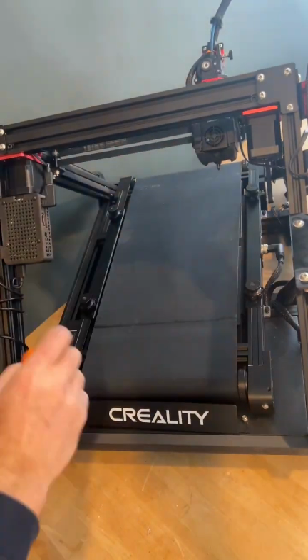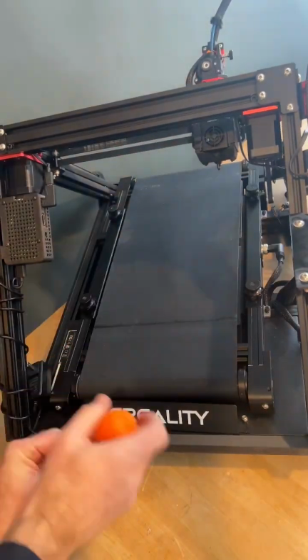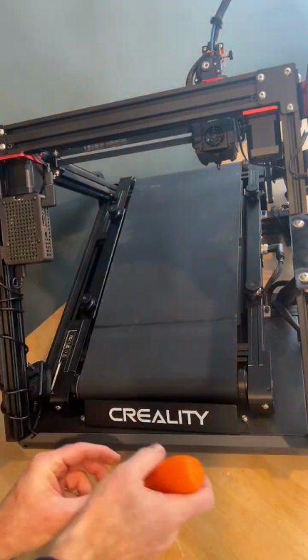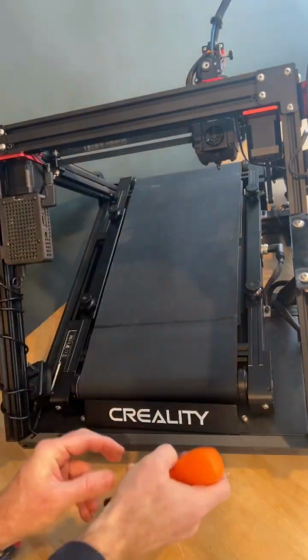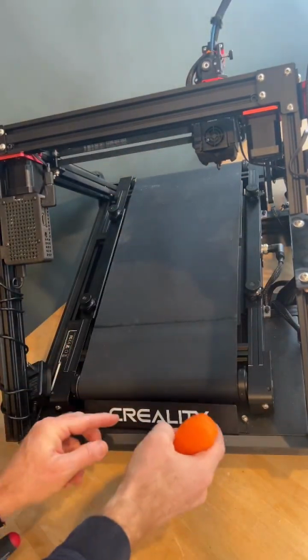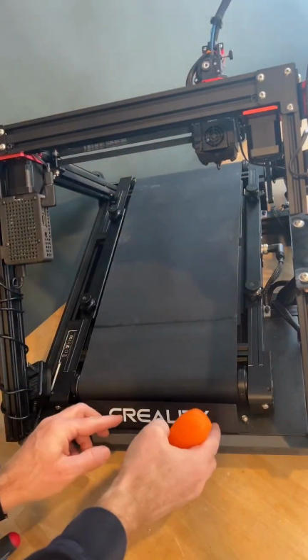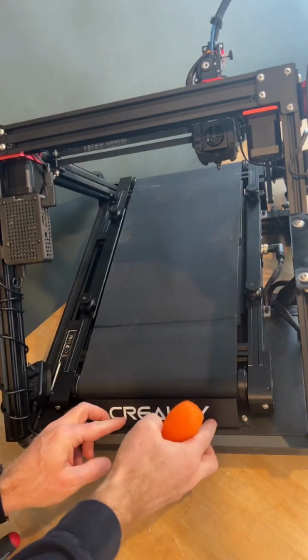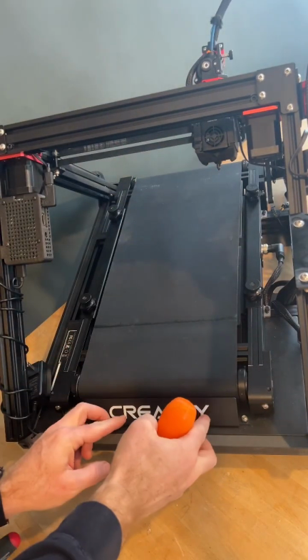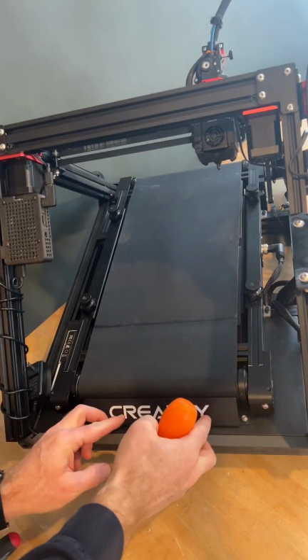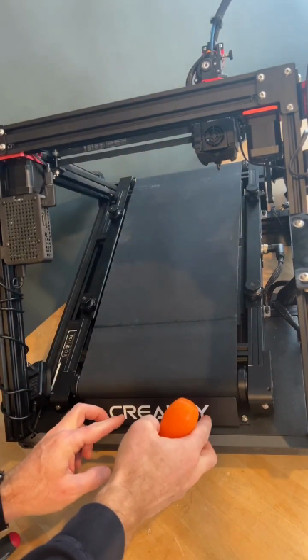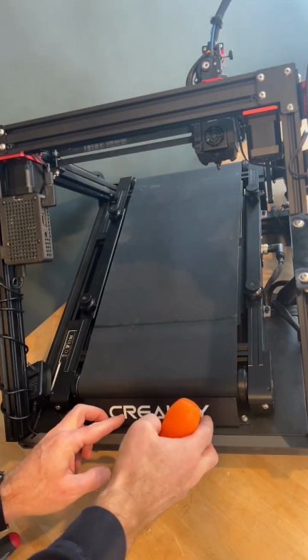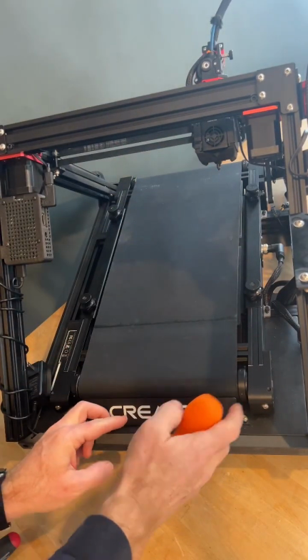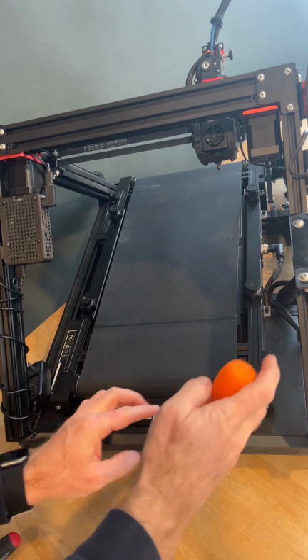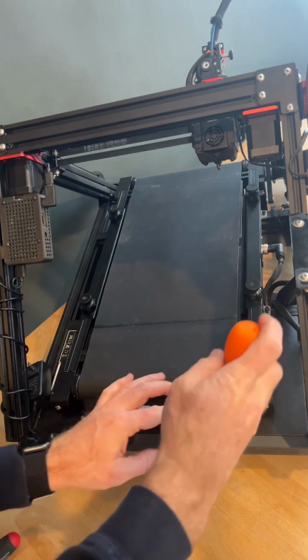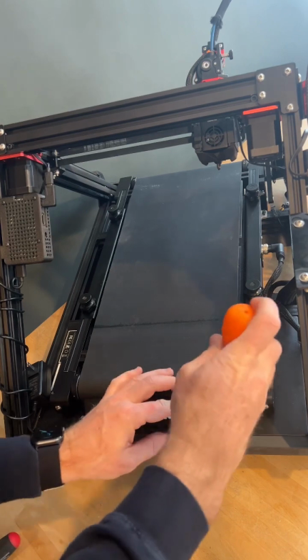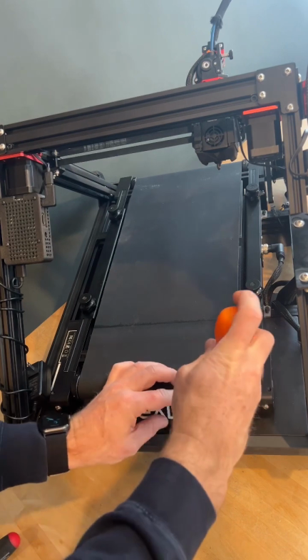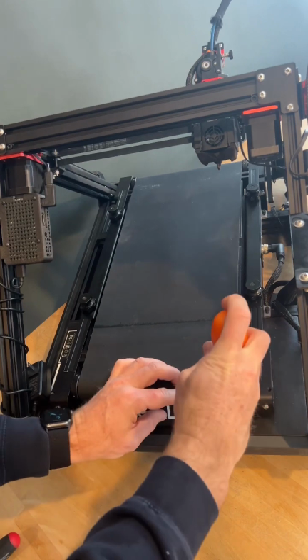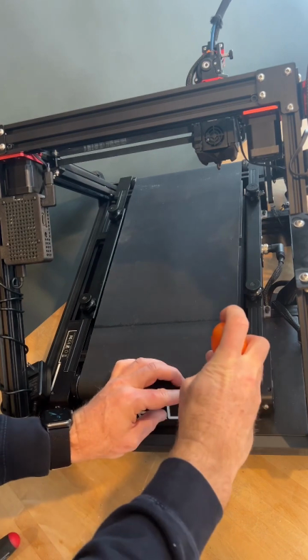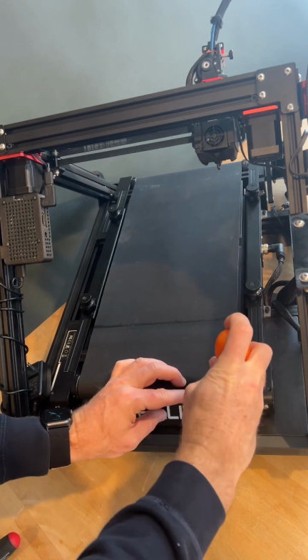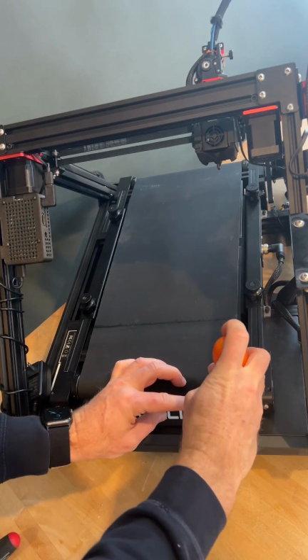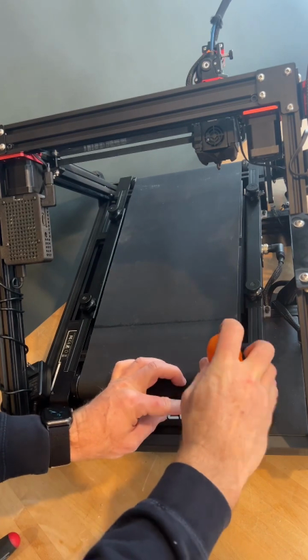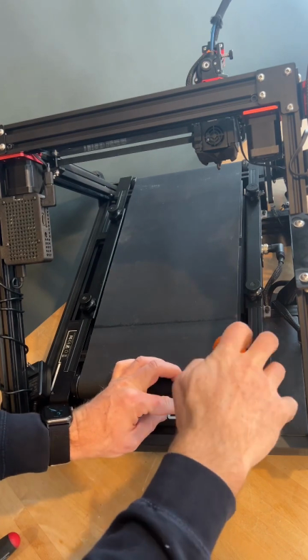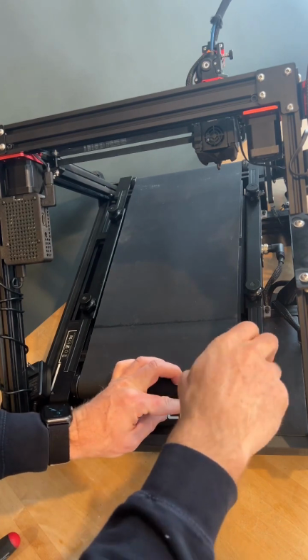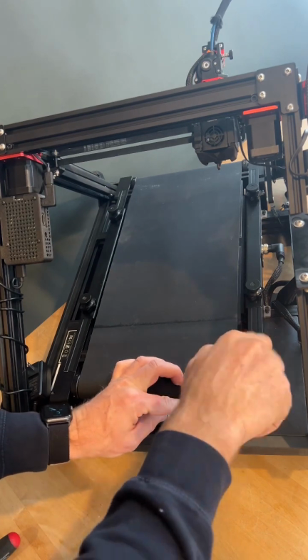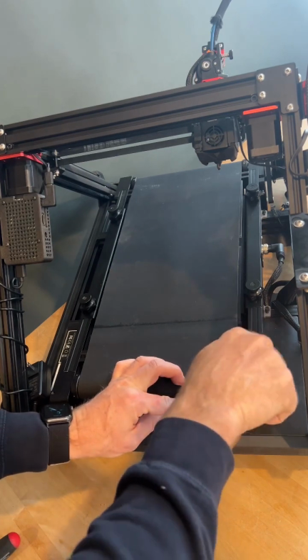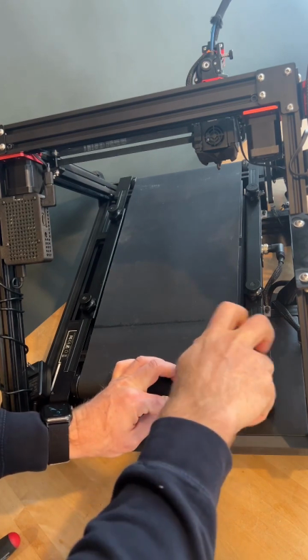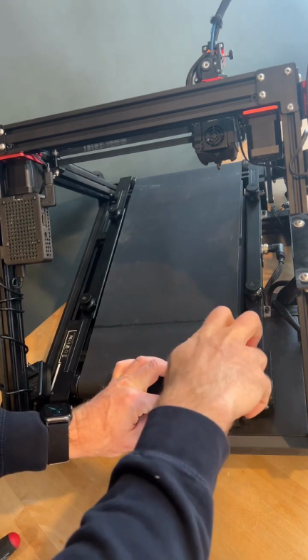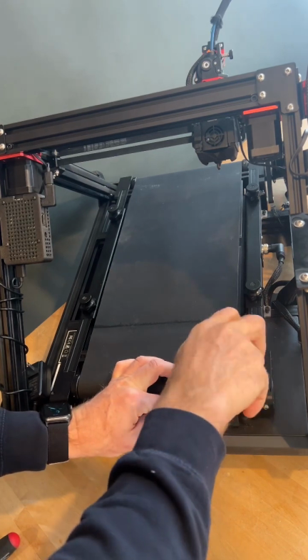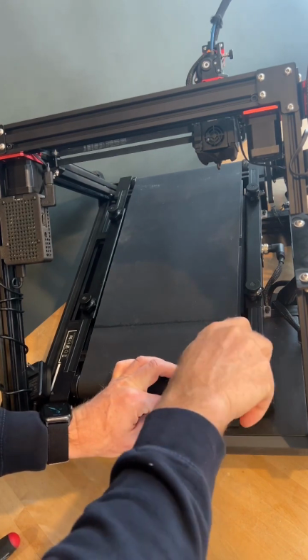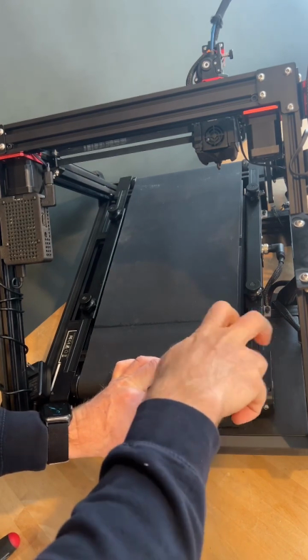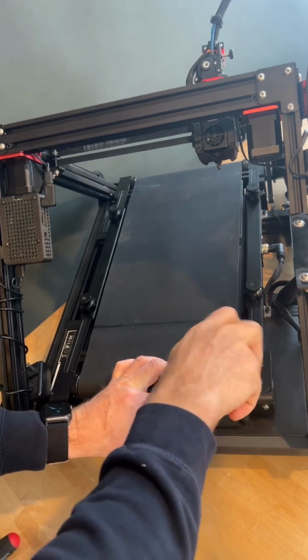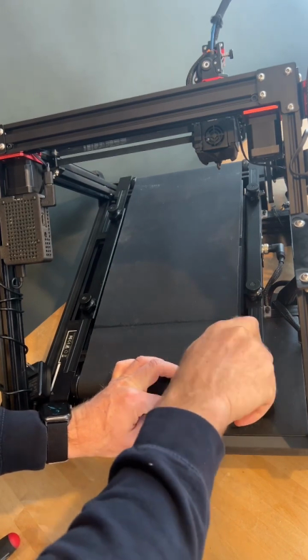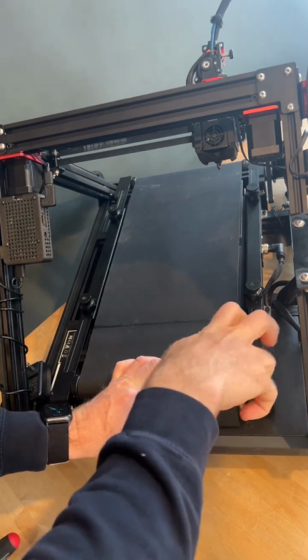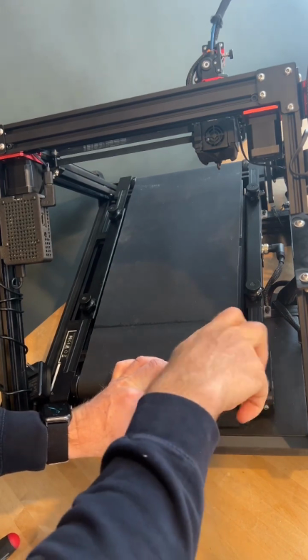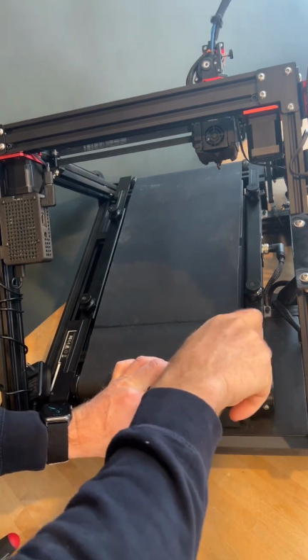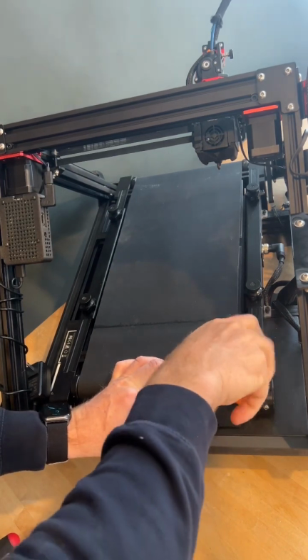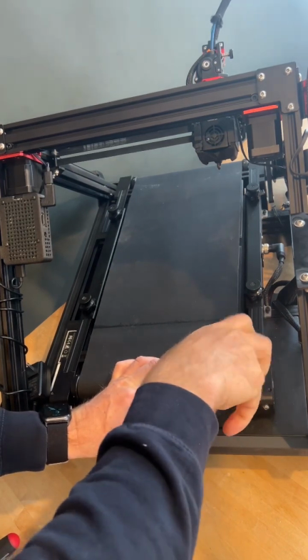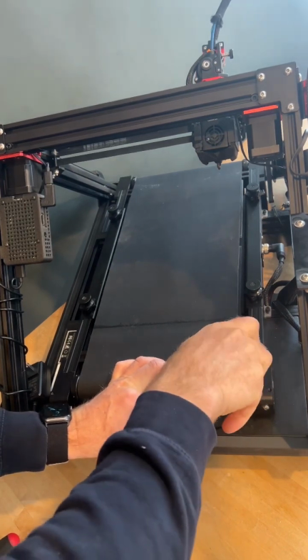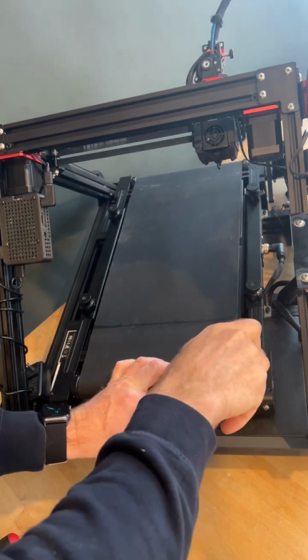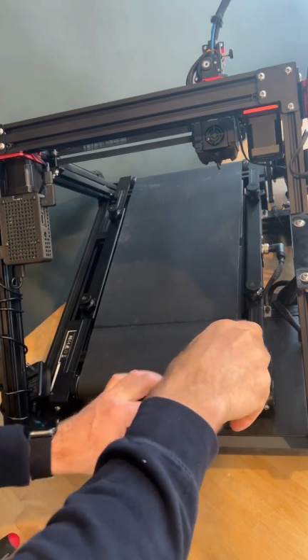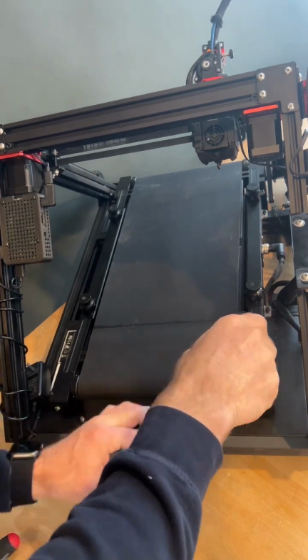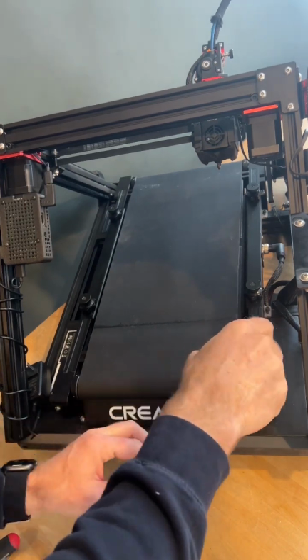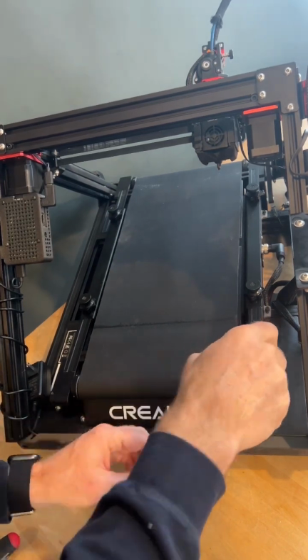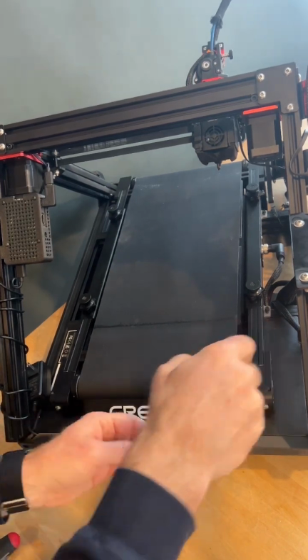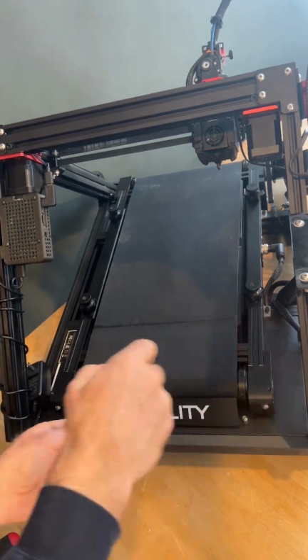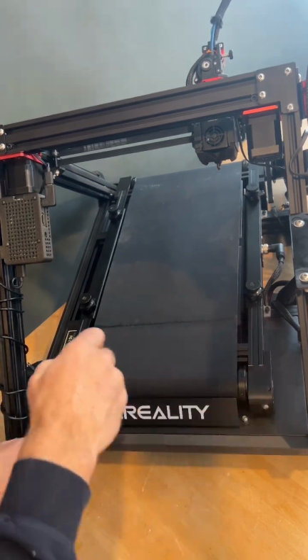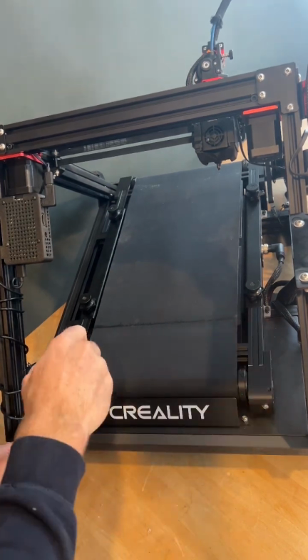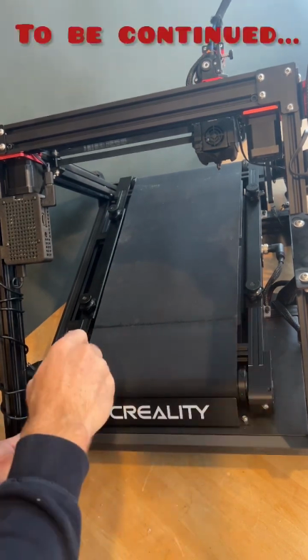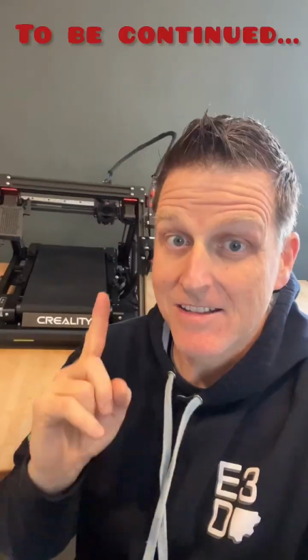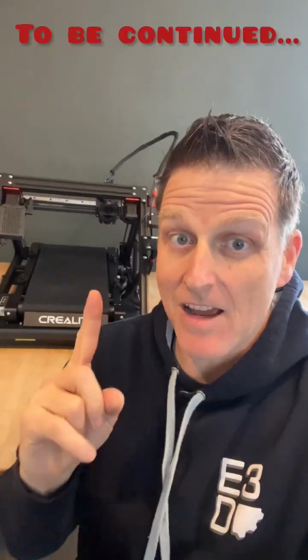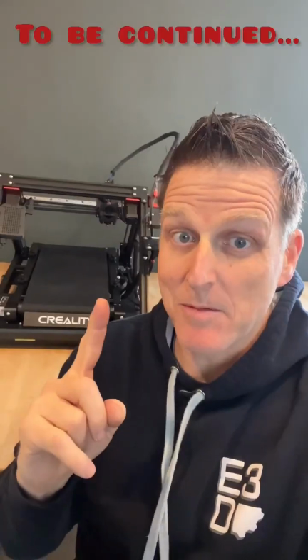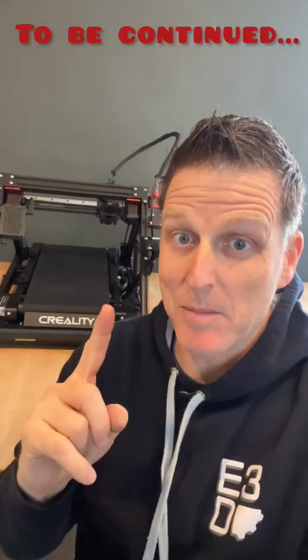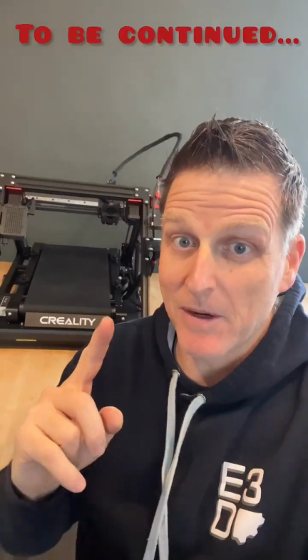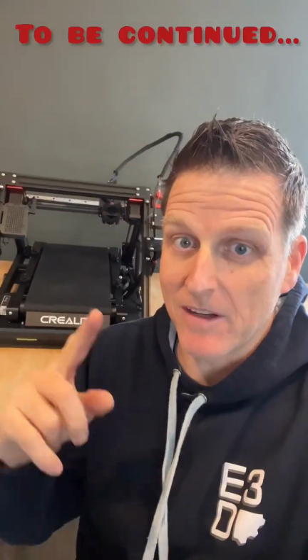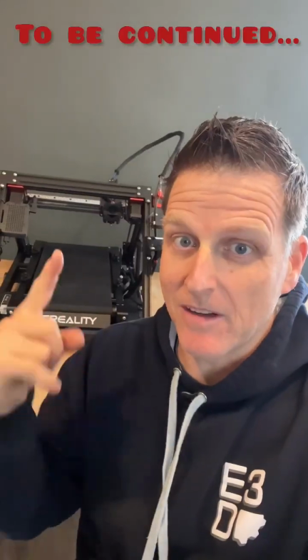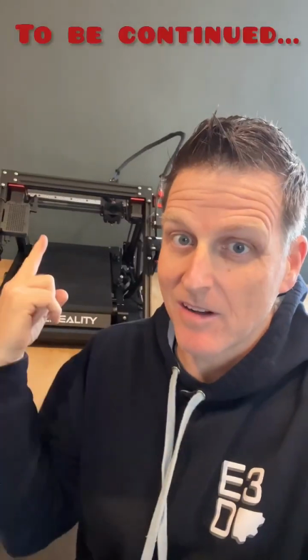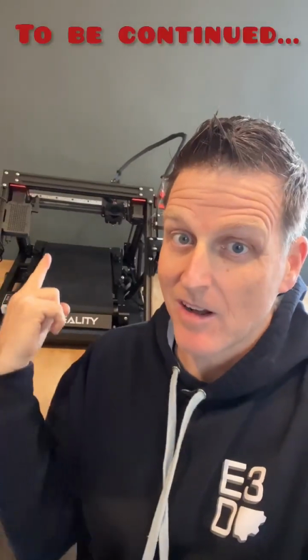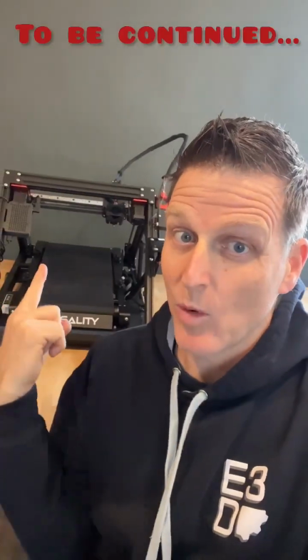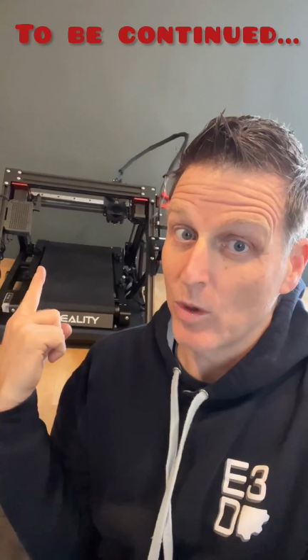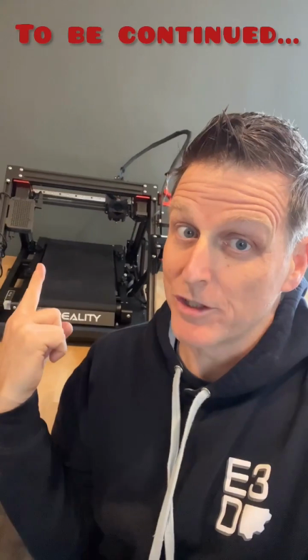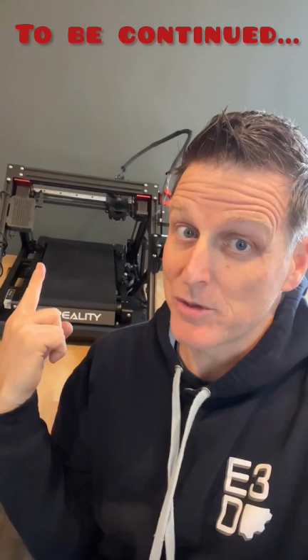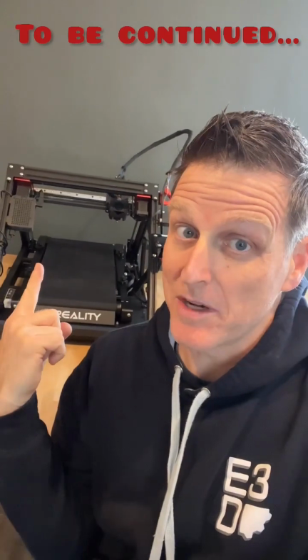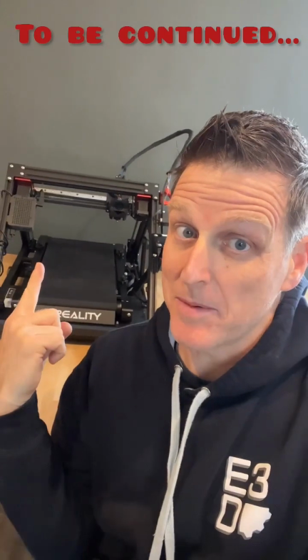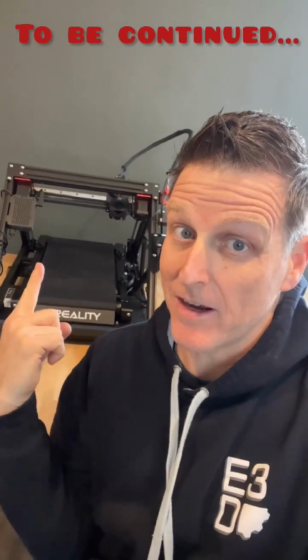Wires reconnected, bolts back in place, just need to adjust the unloader ramp. Time to print. Will it do any better?